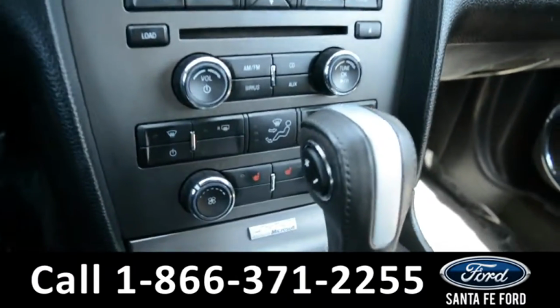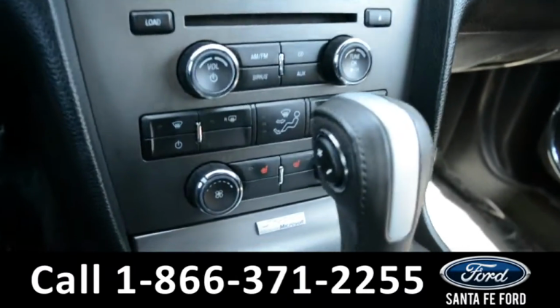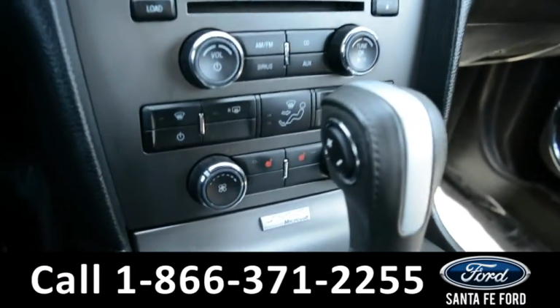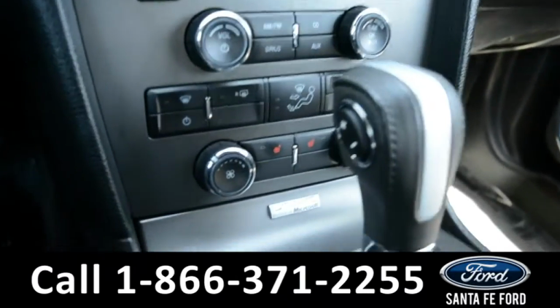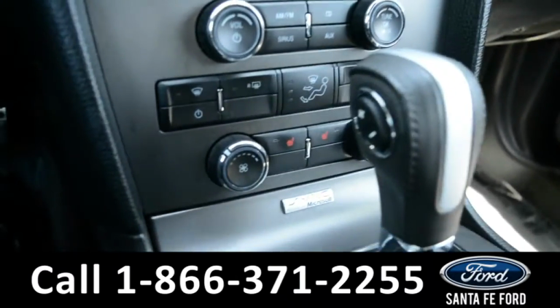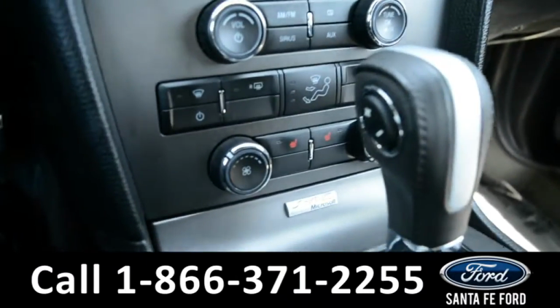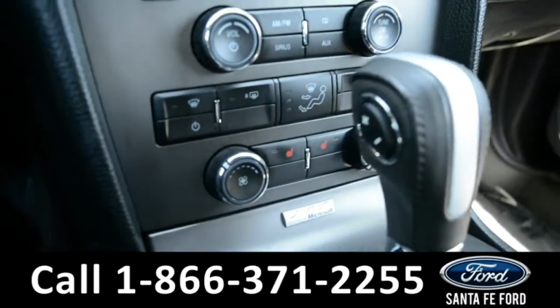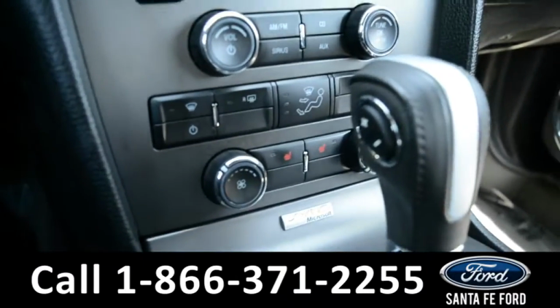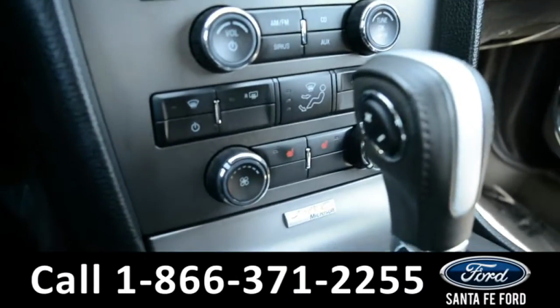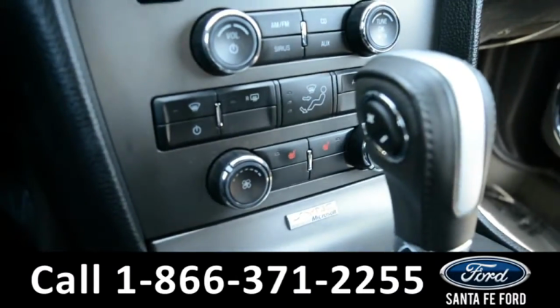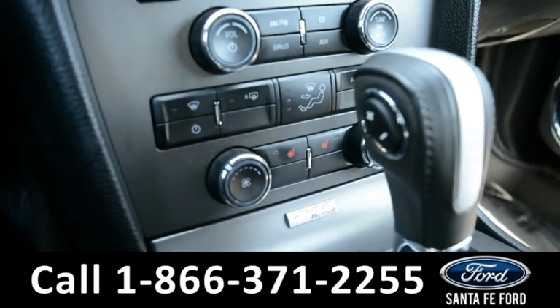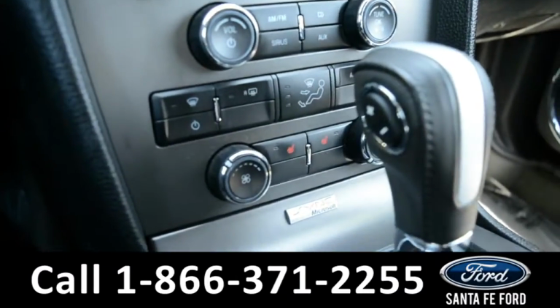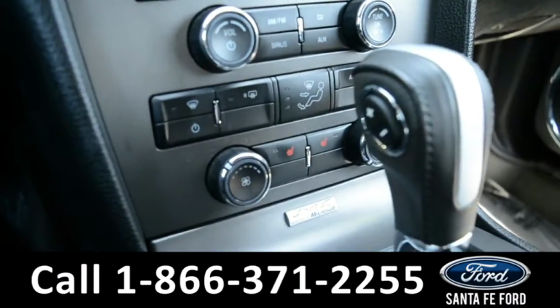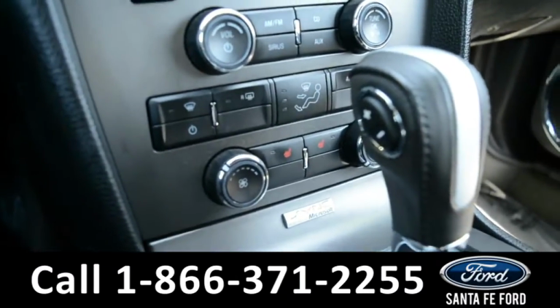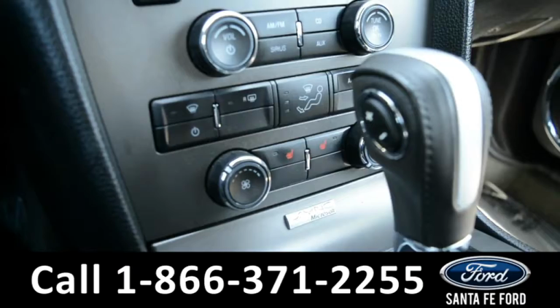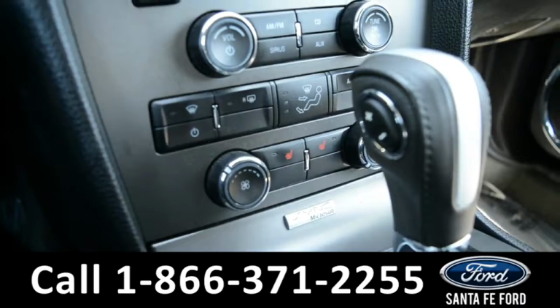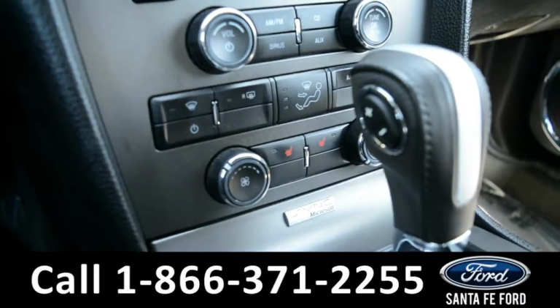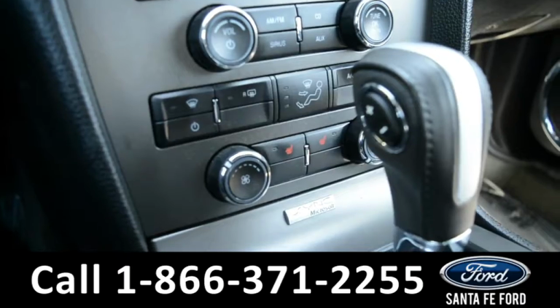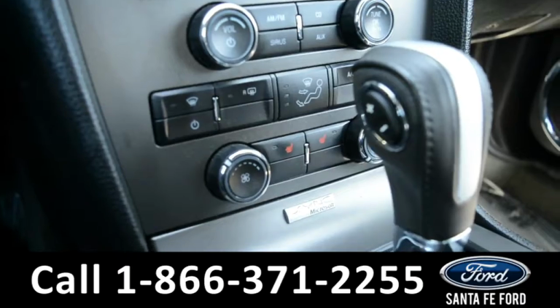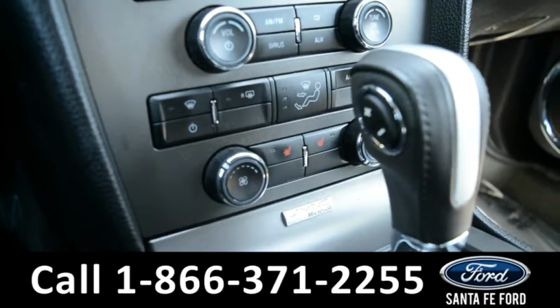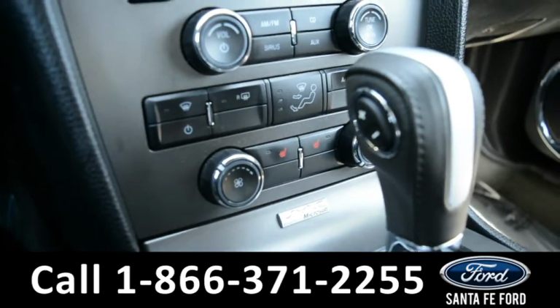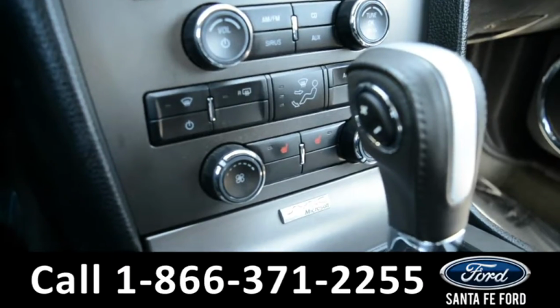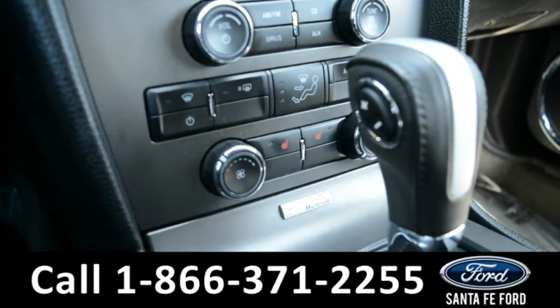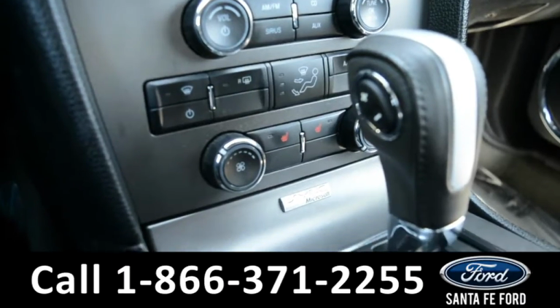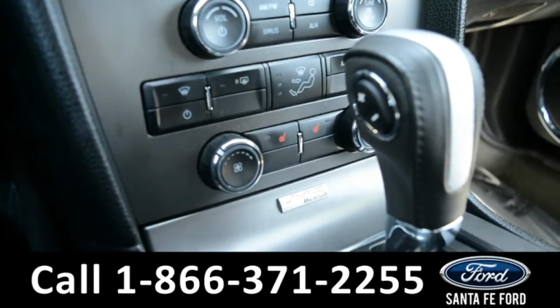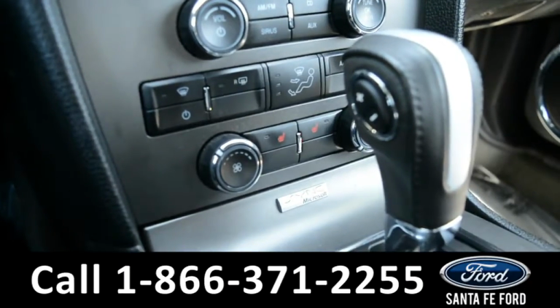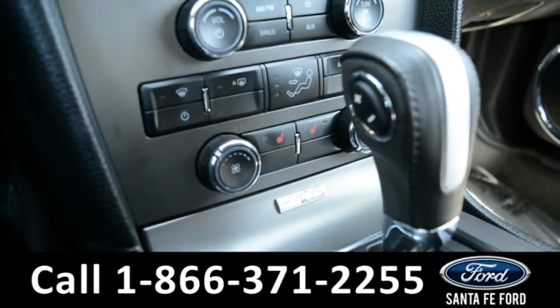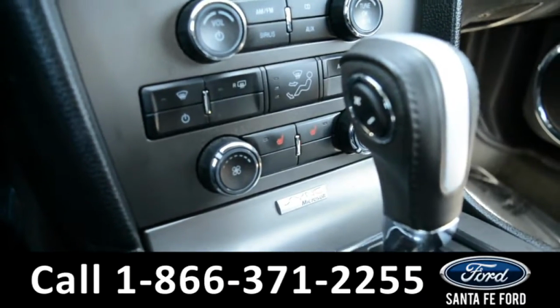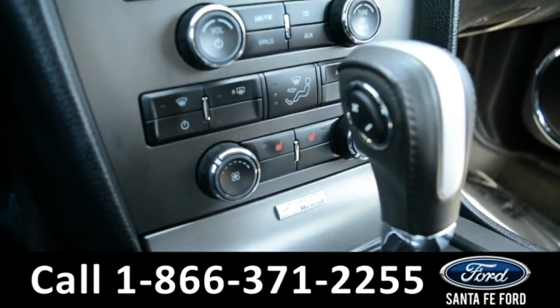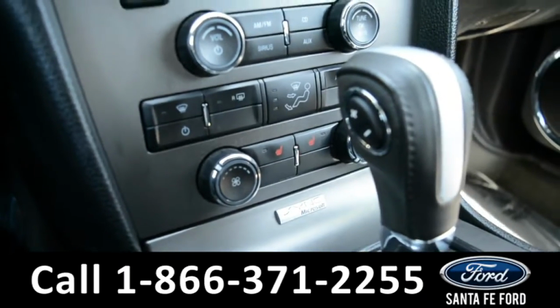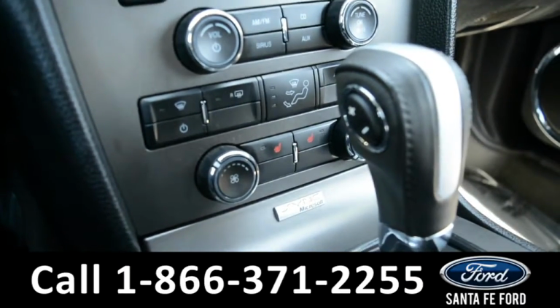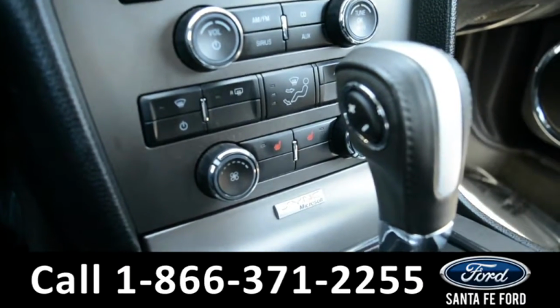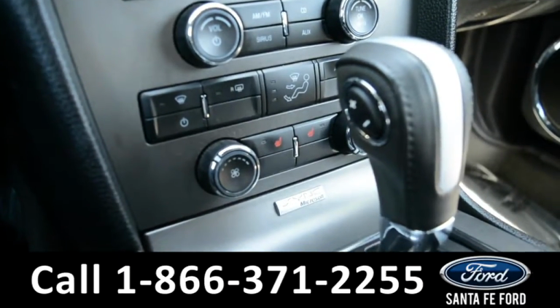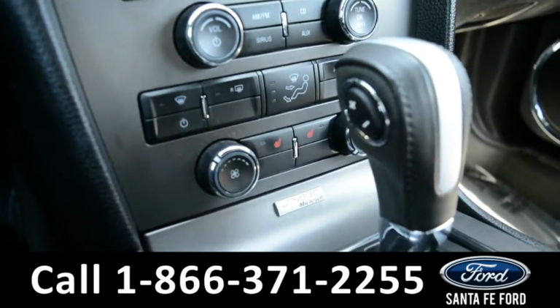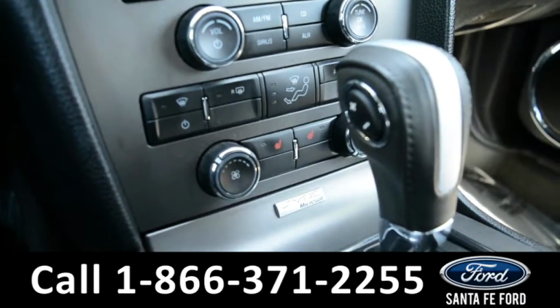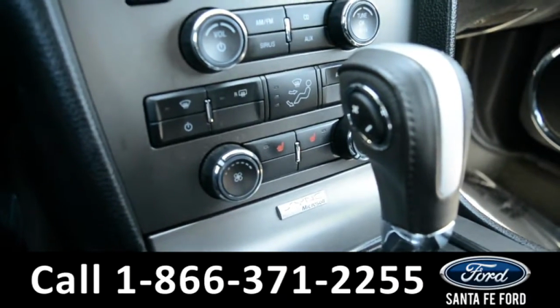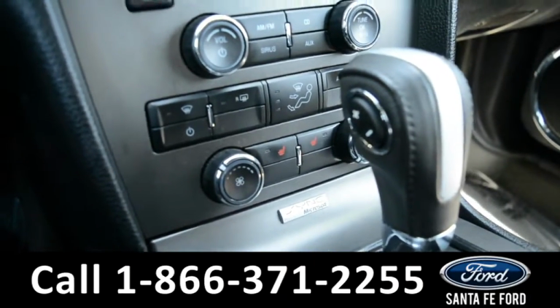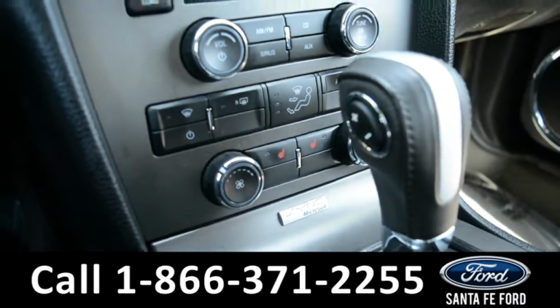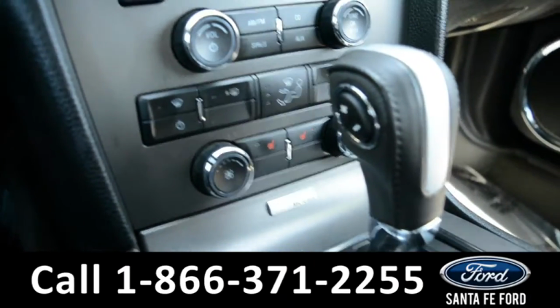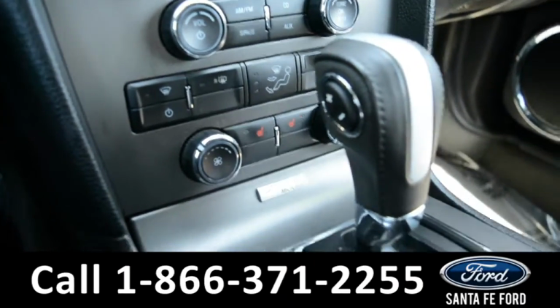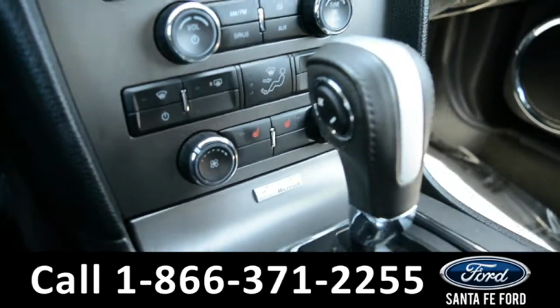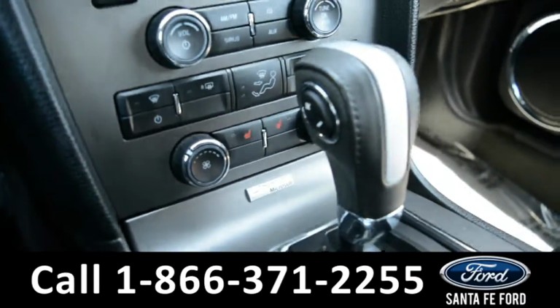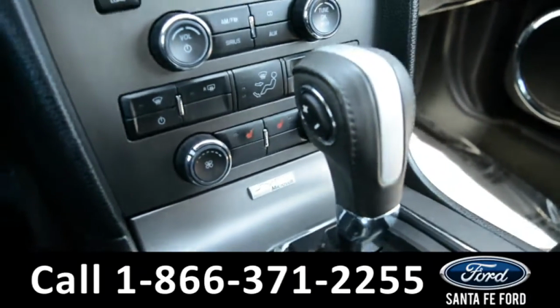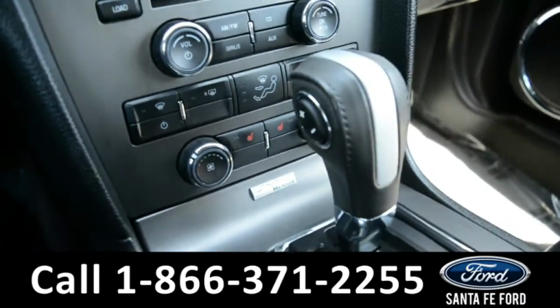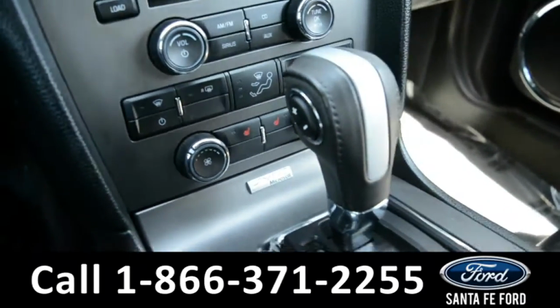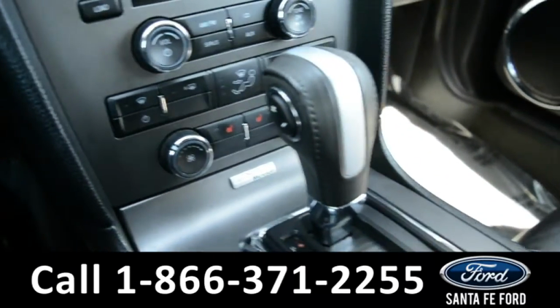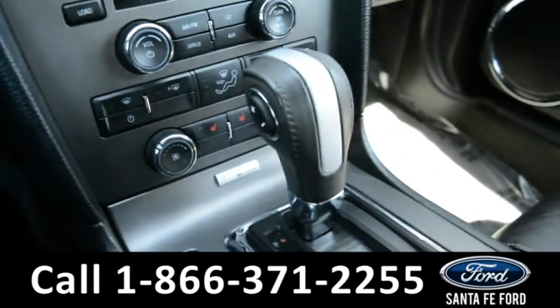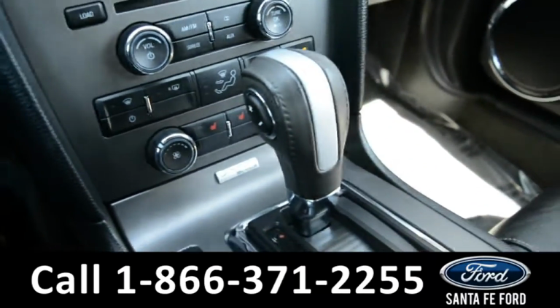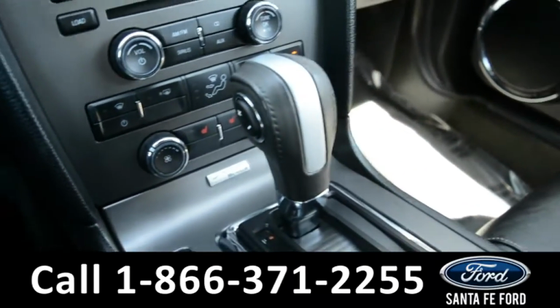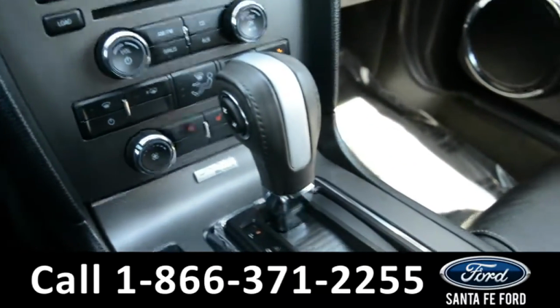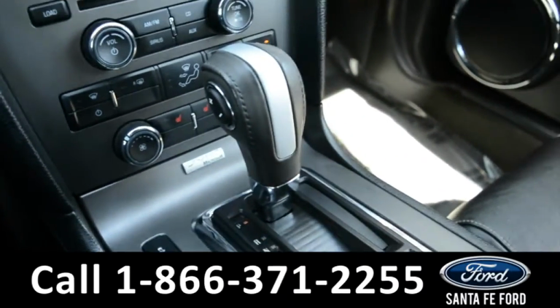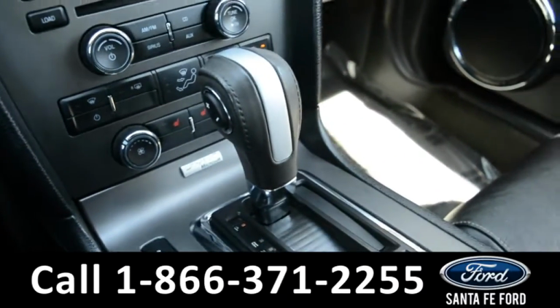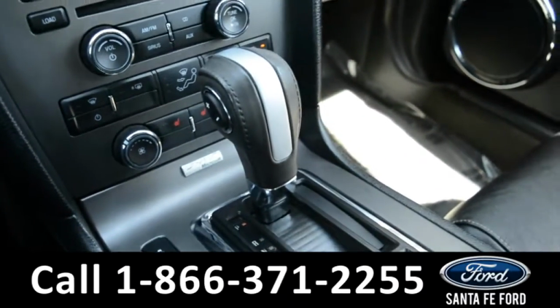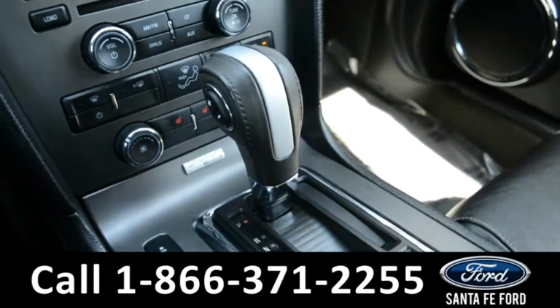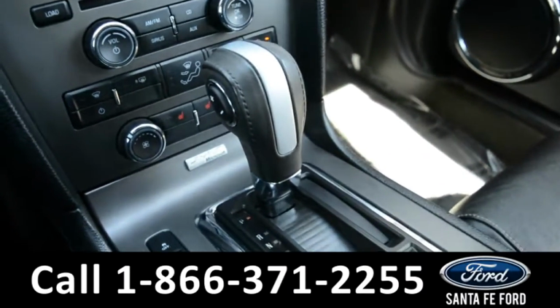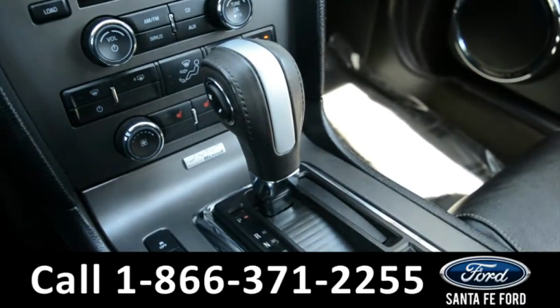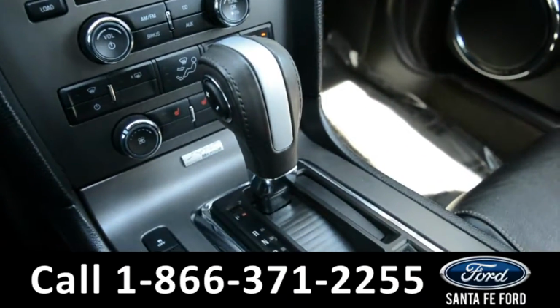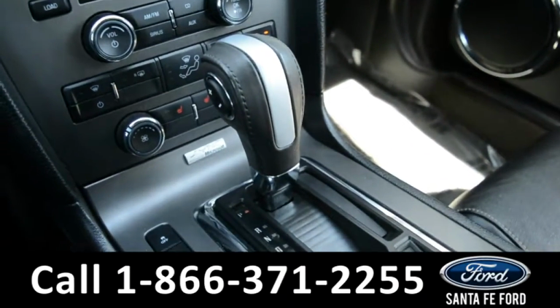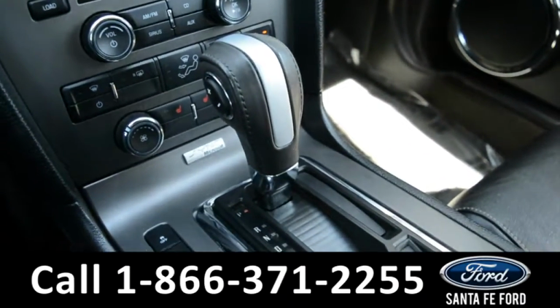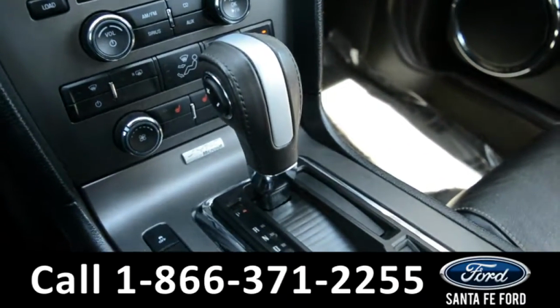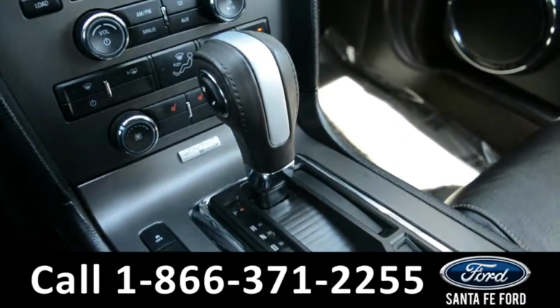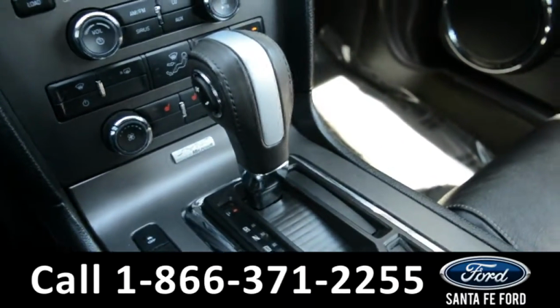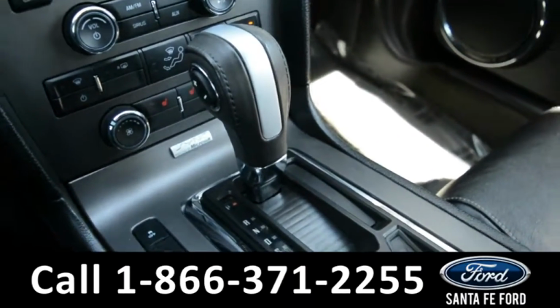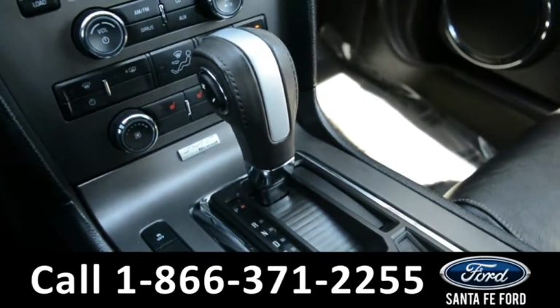This vehicle does feature heated front seats and an automatic transmission.